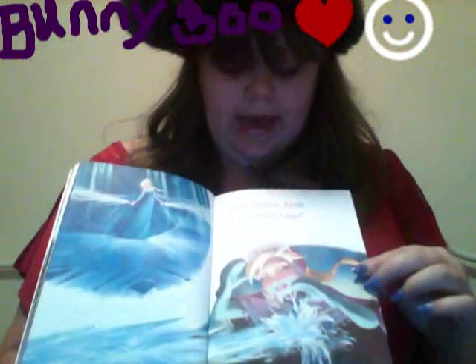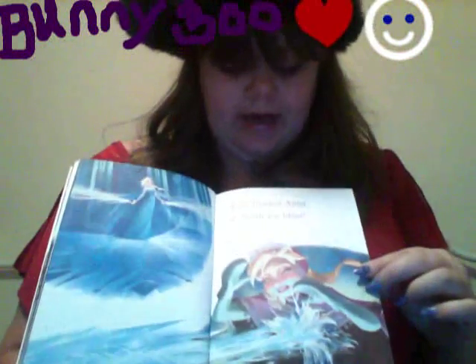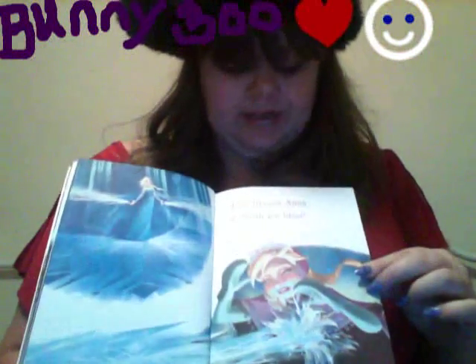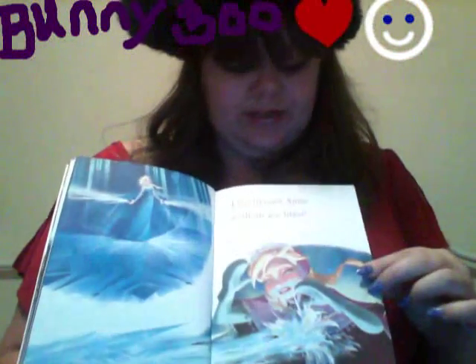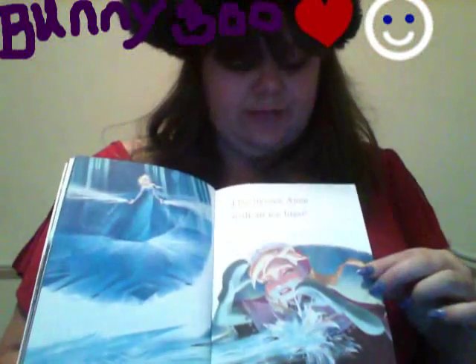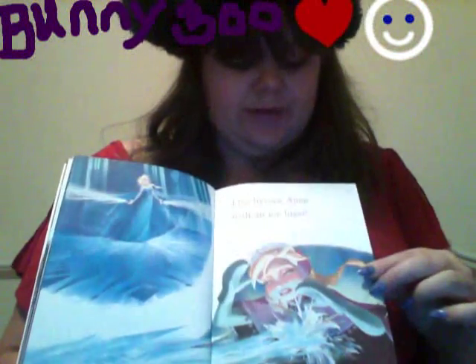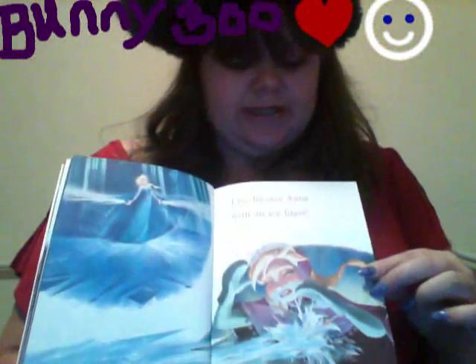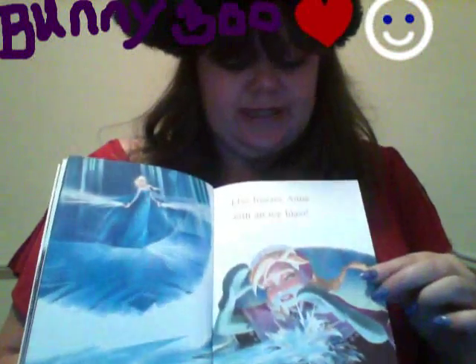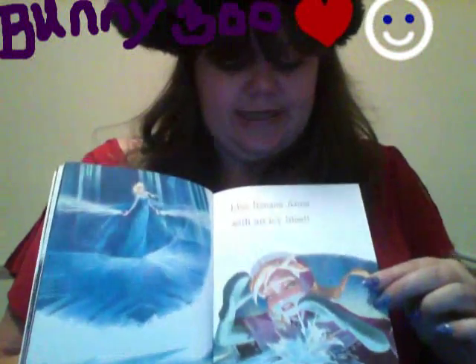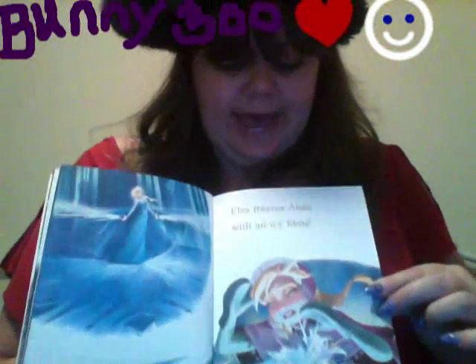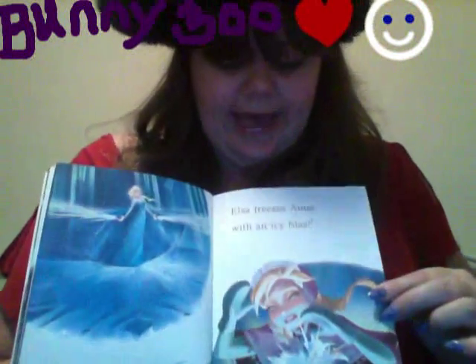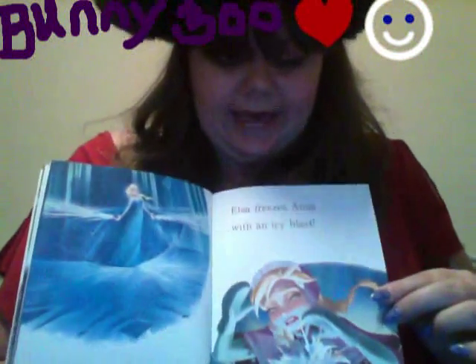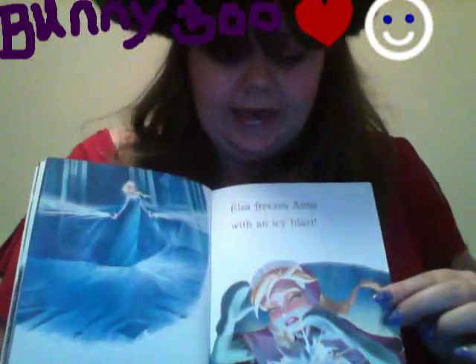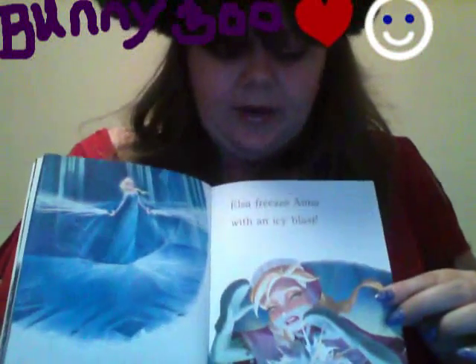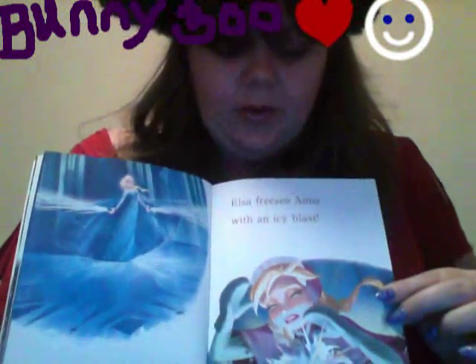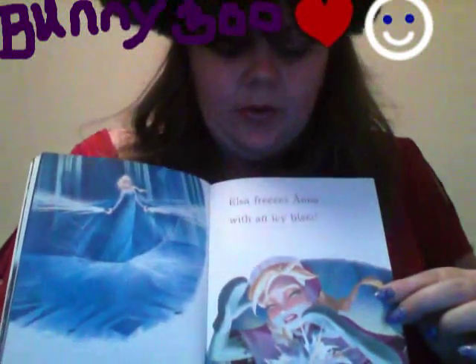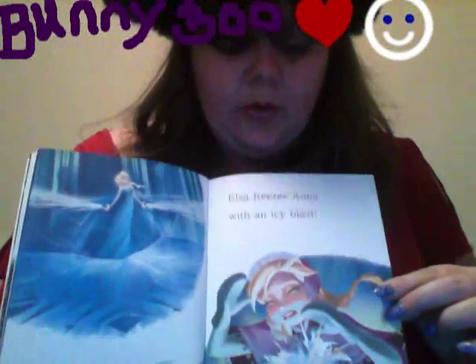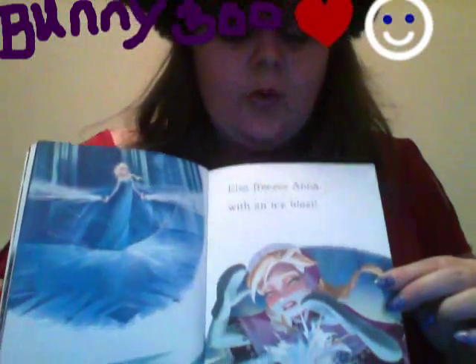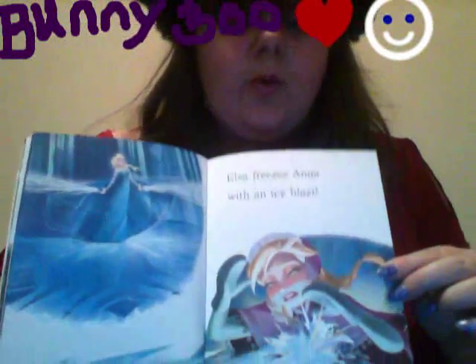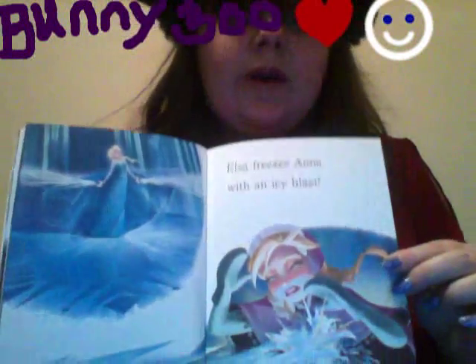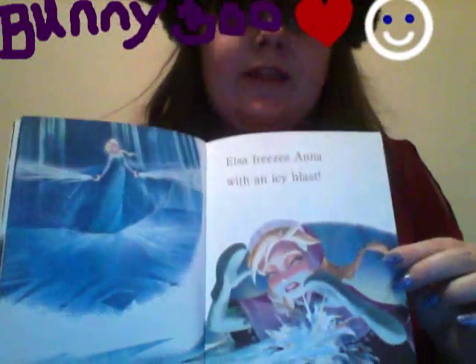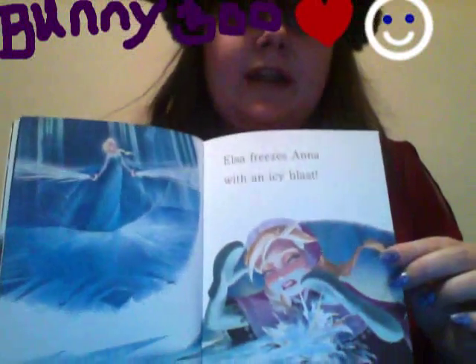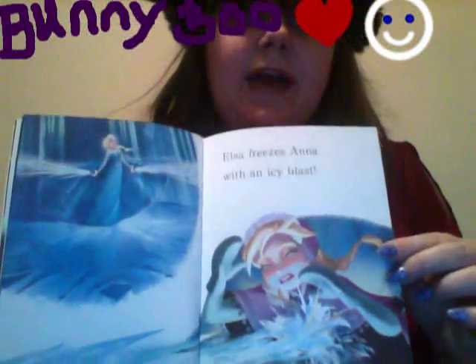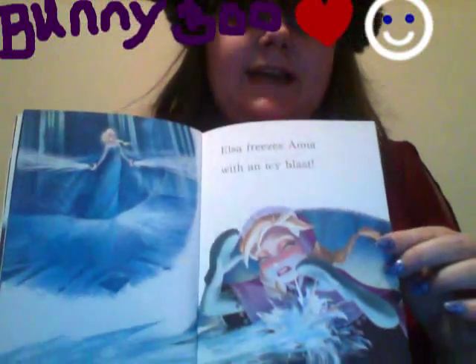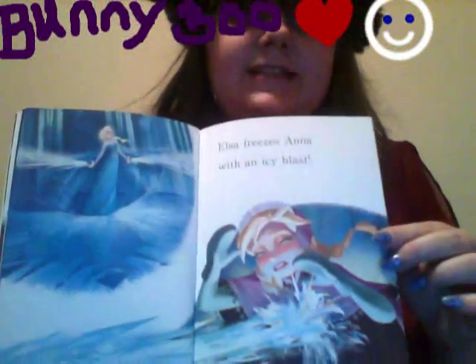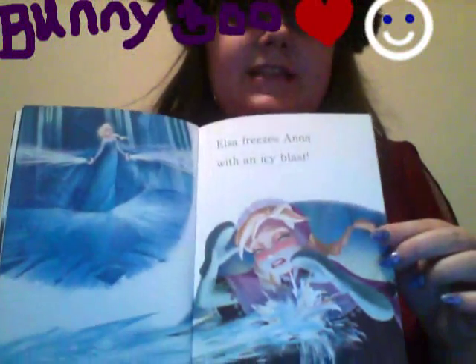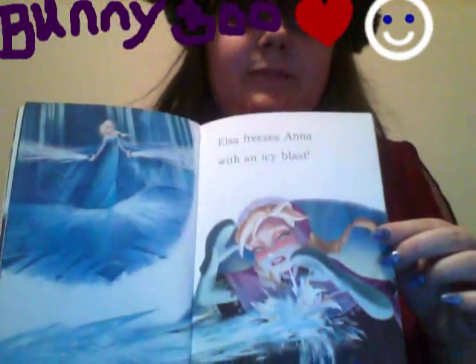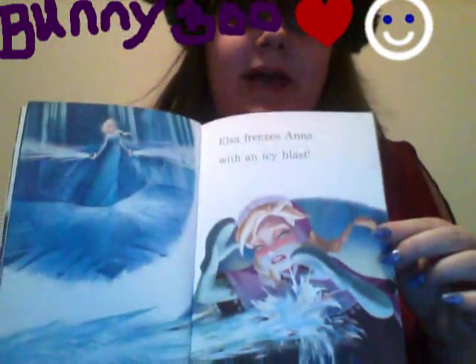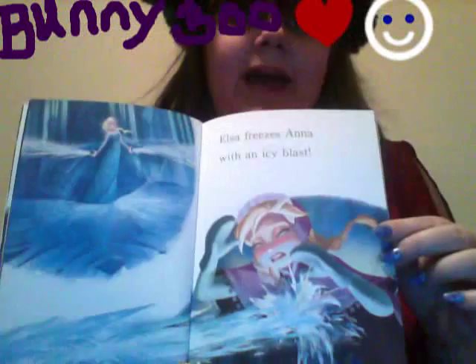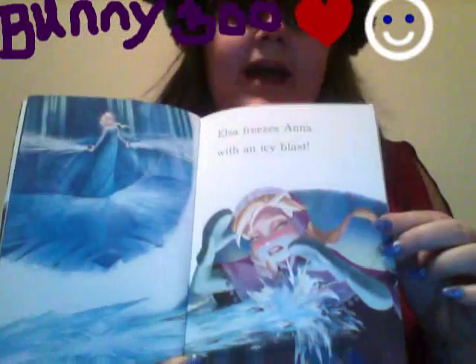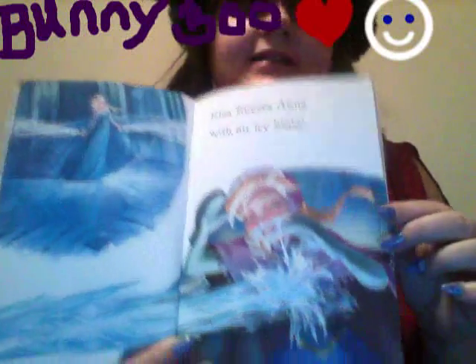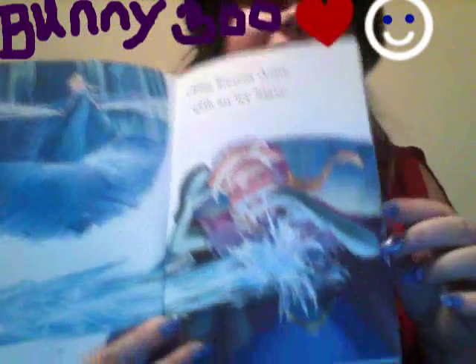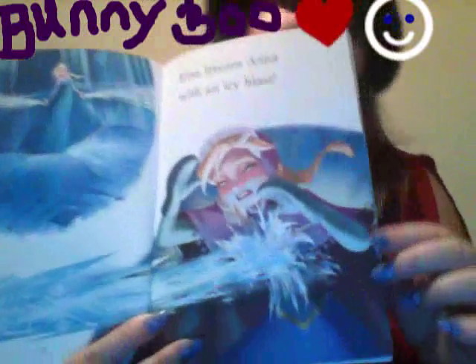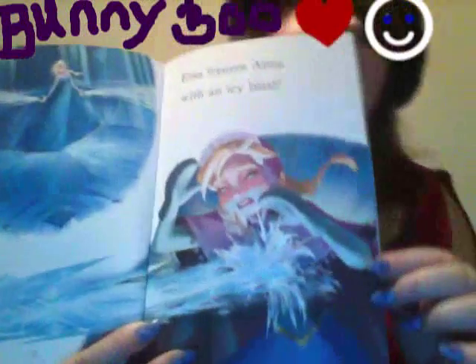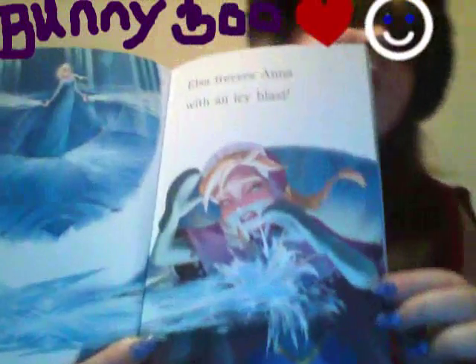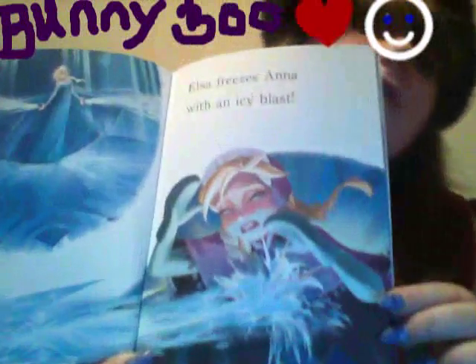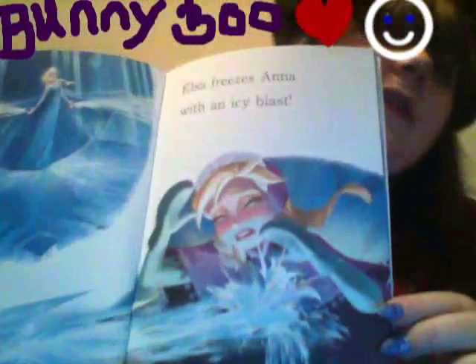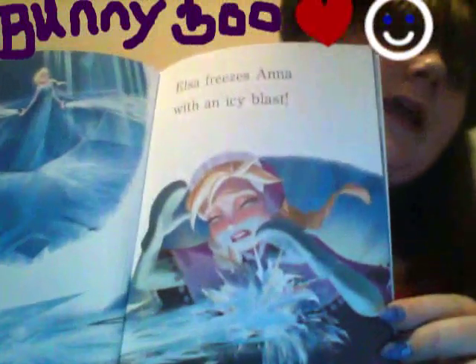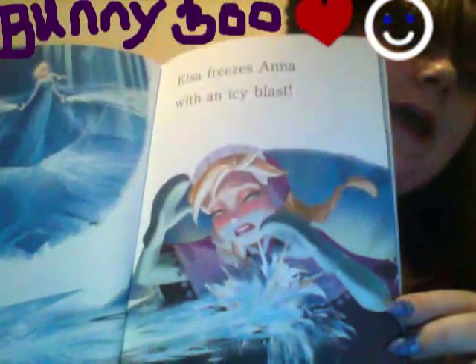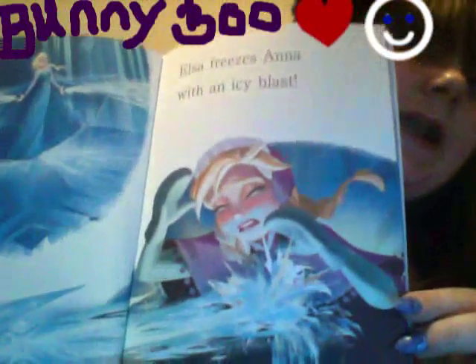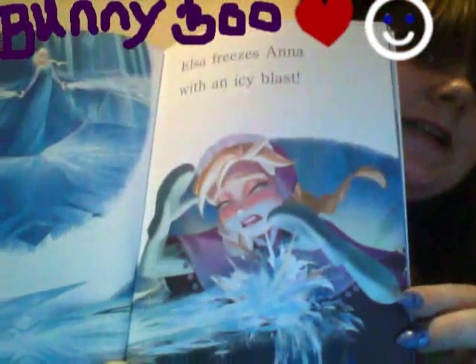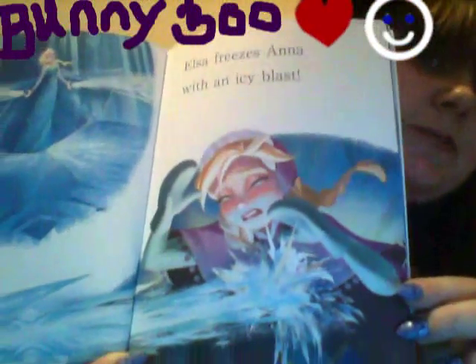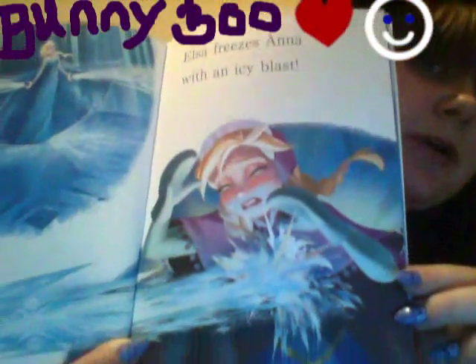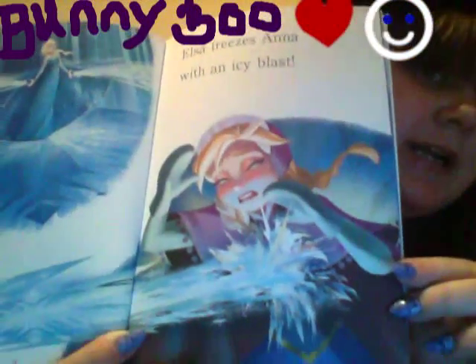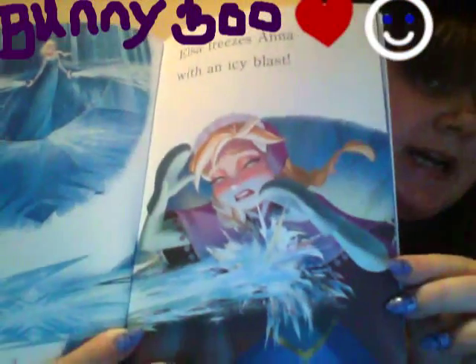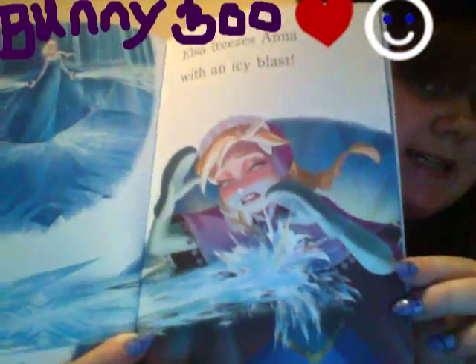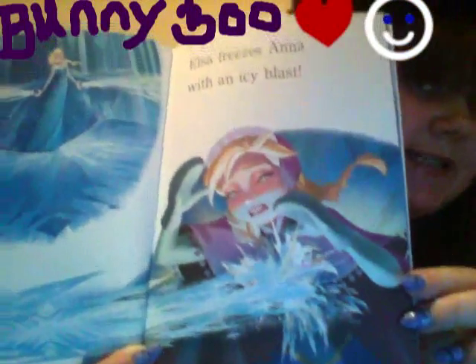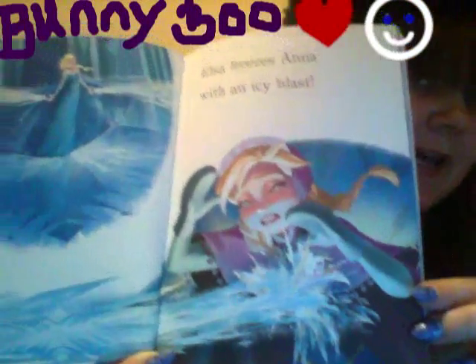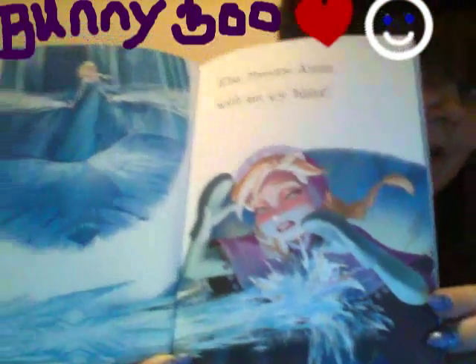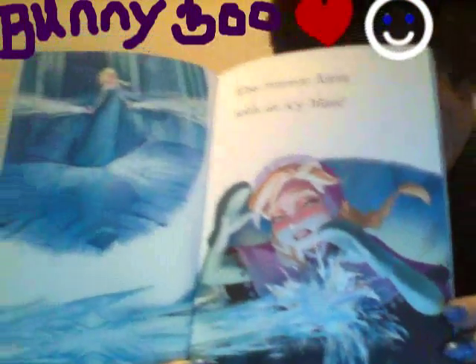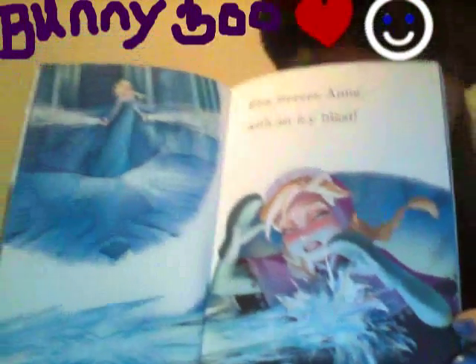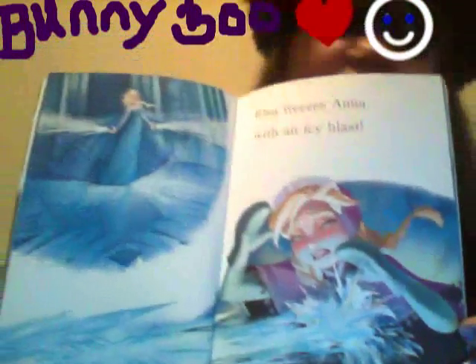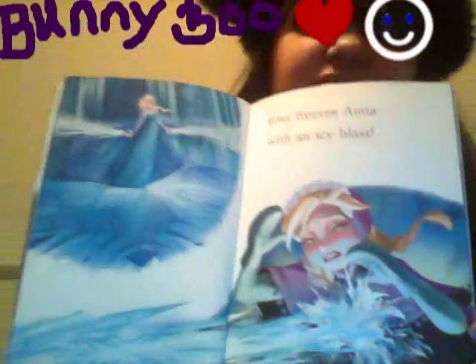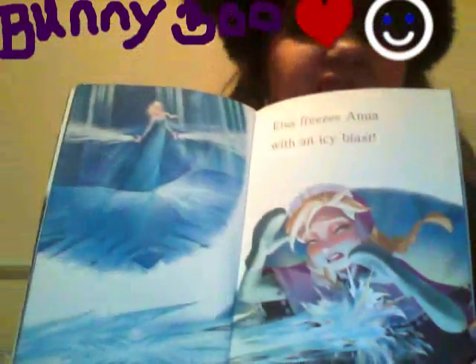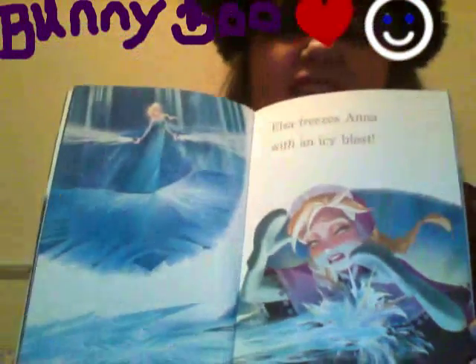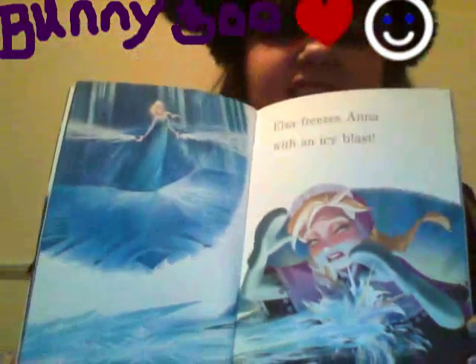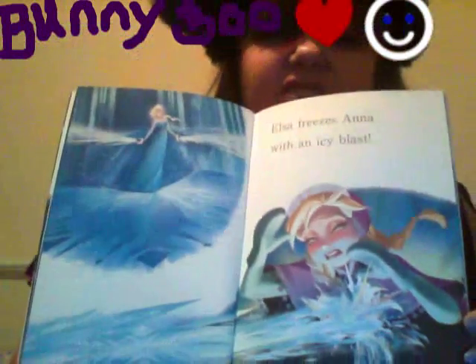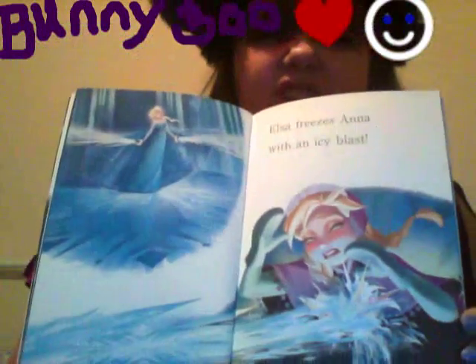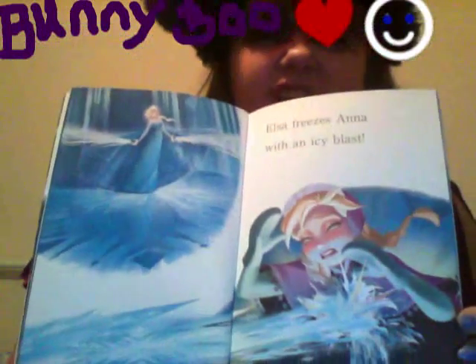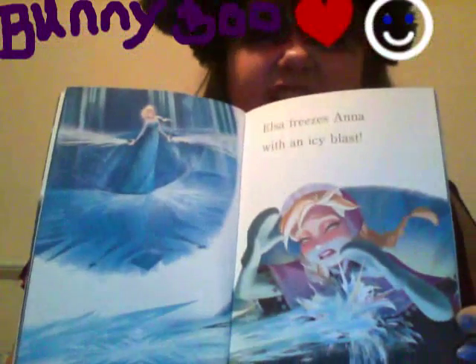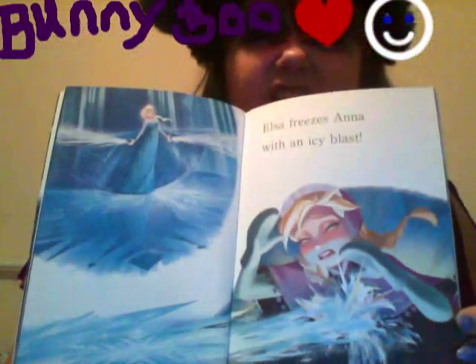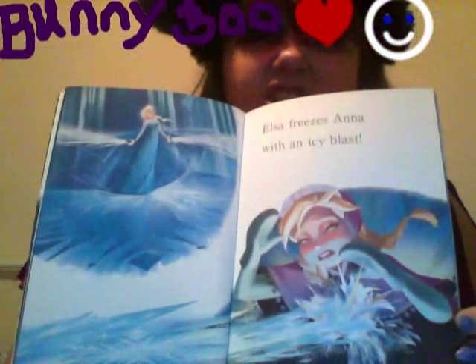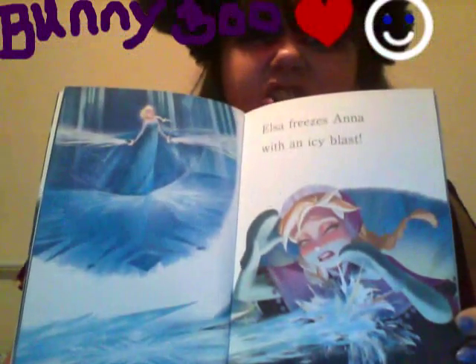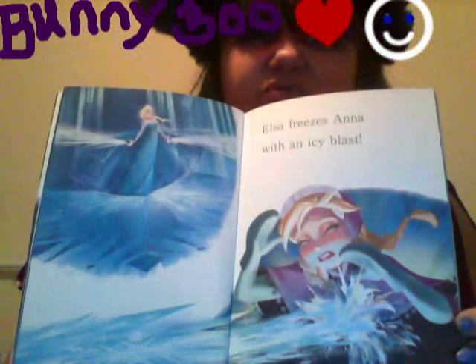Elsa freezes Anna with an icy blast. And as pretty as that is, it's not really nice to see.